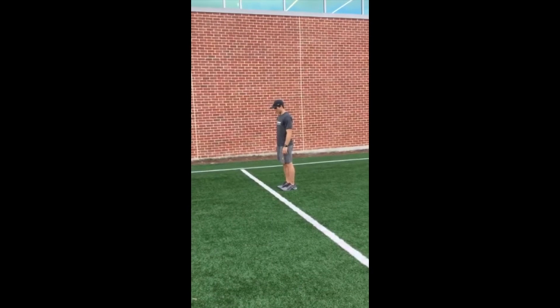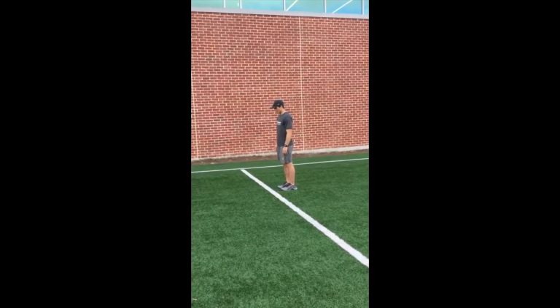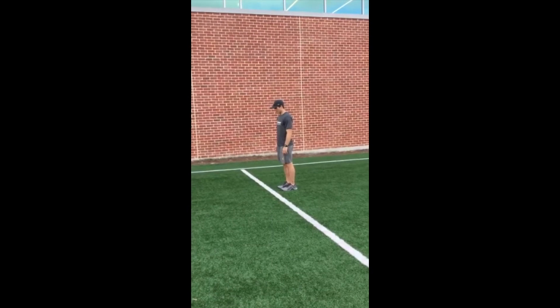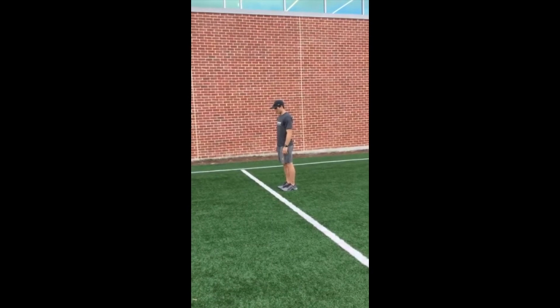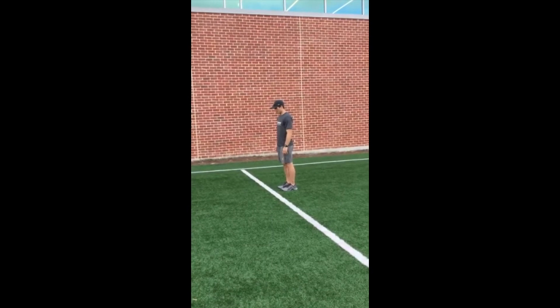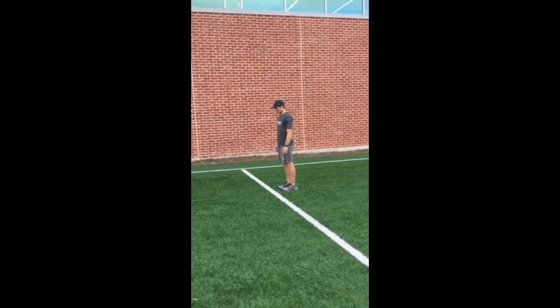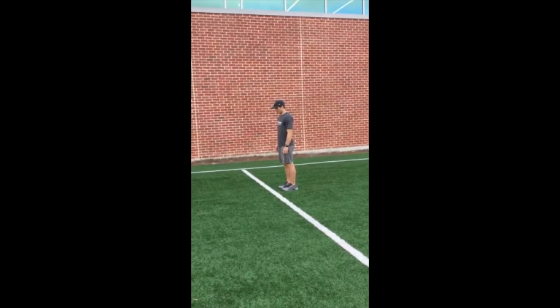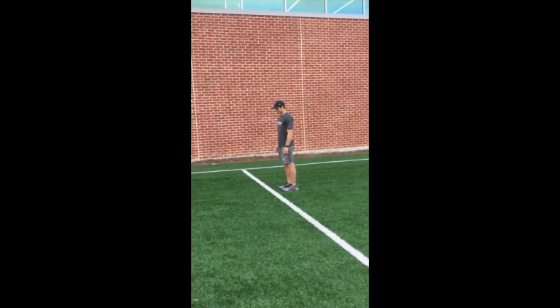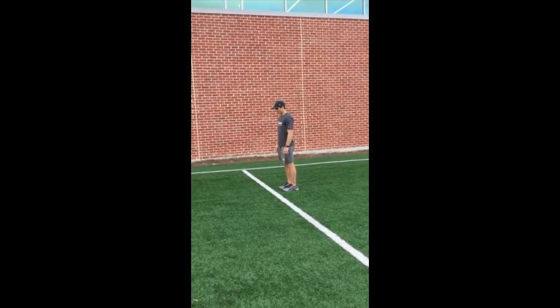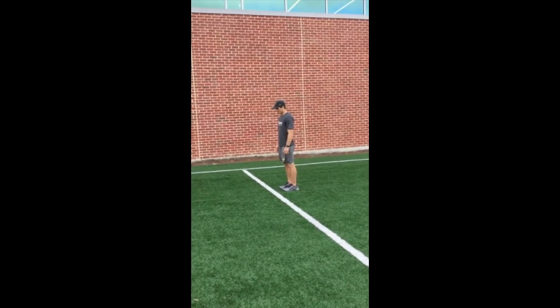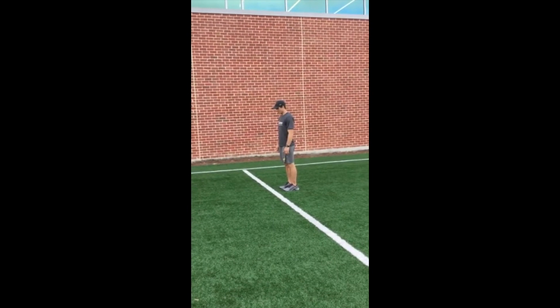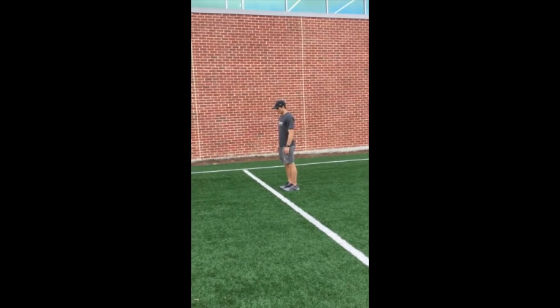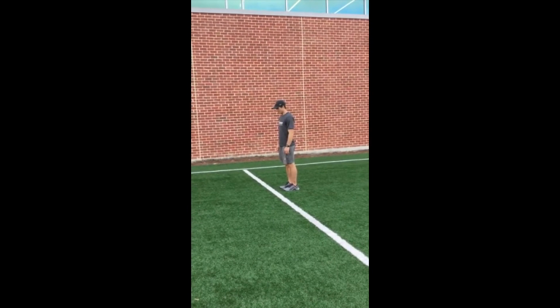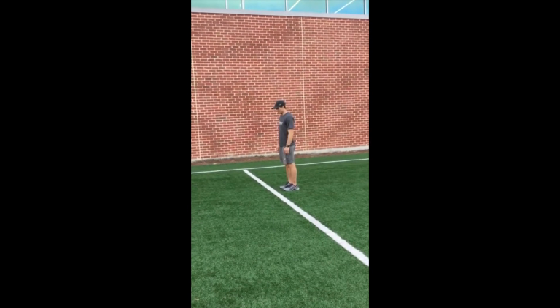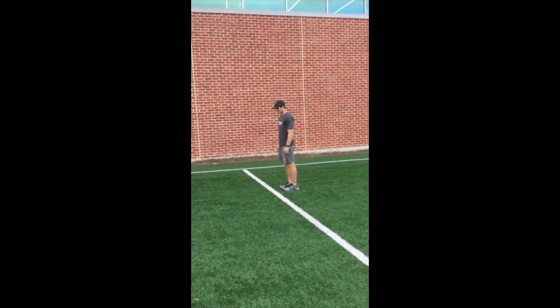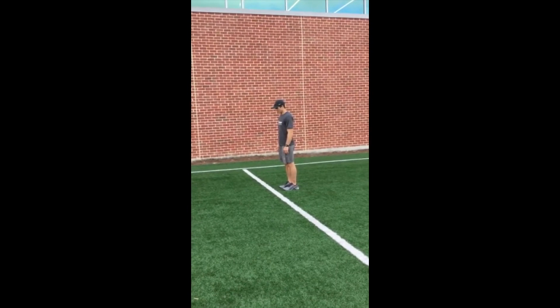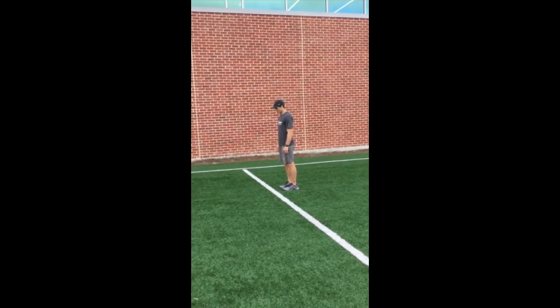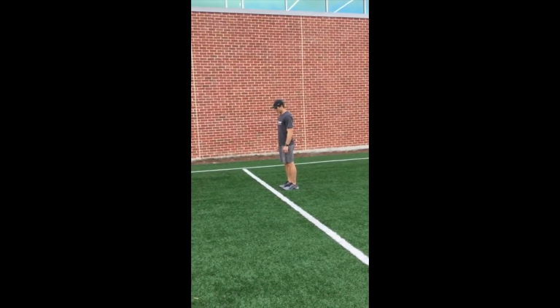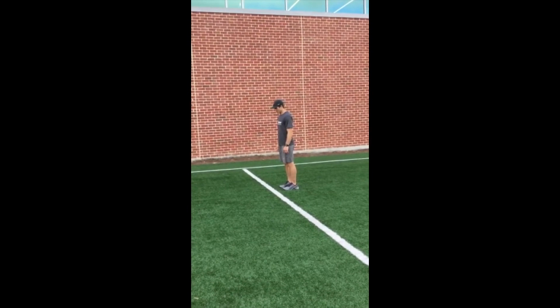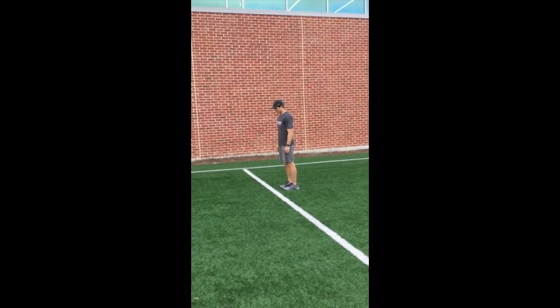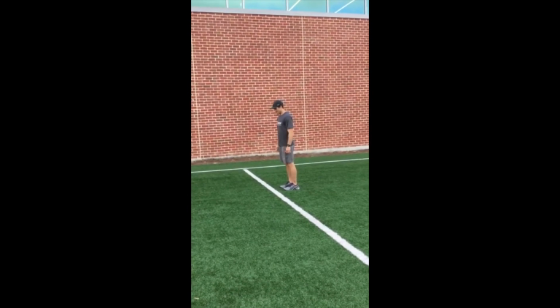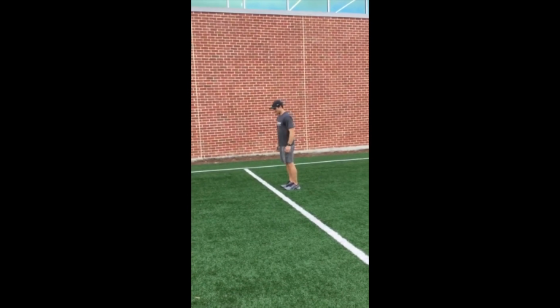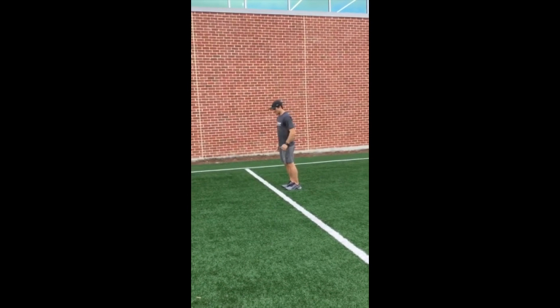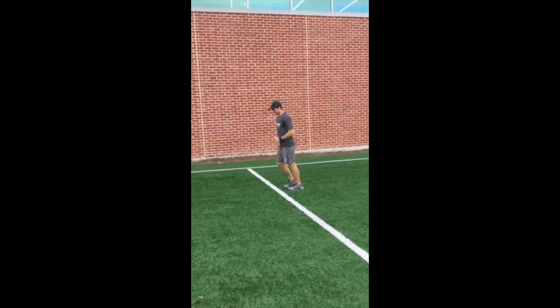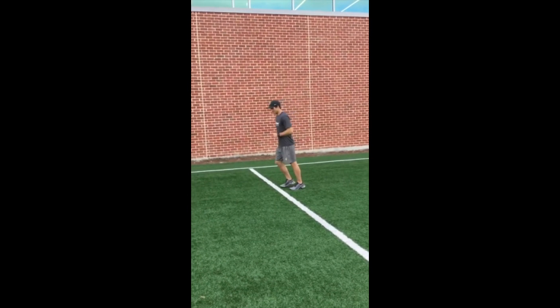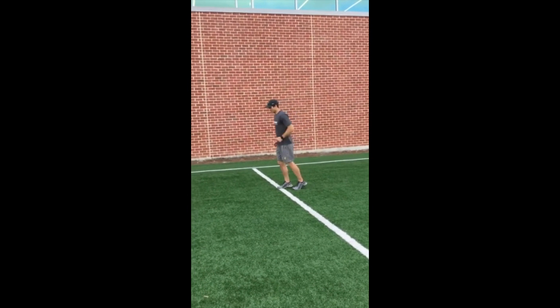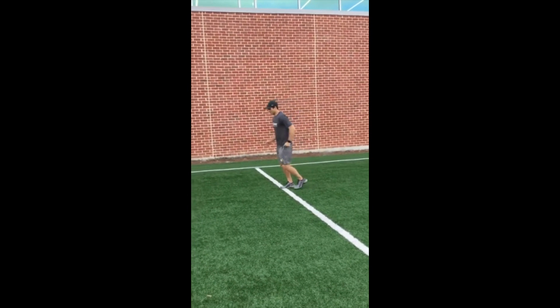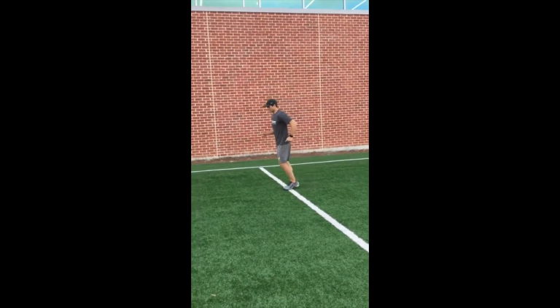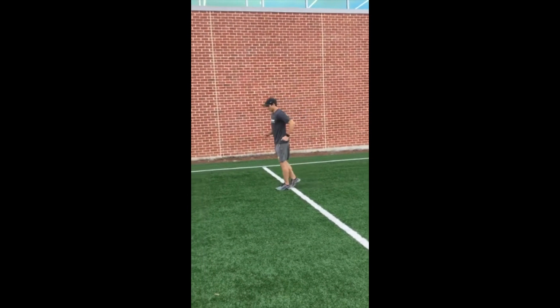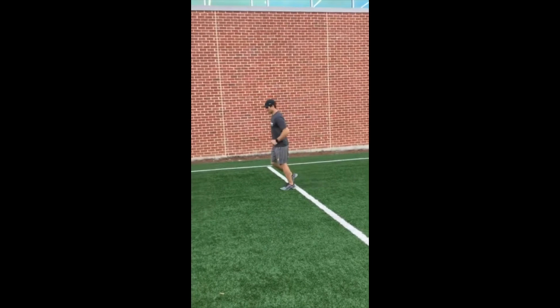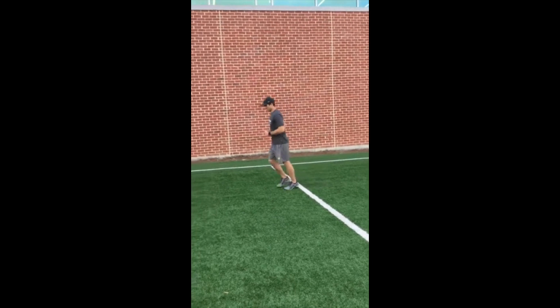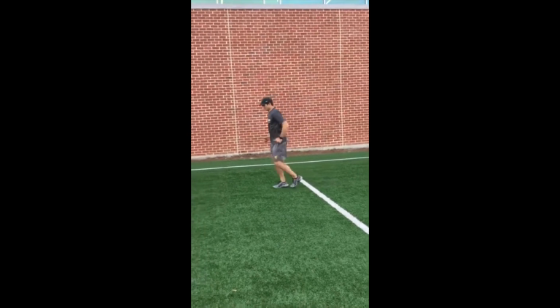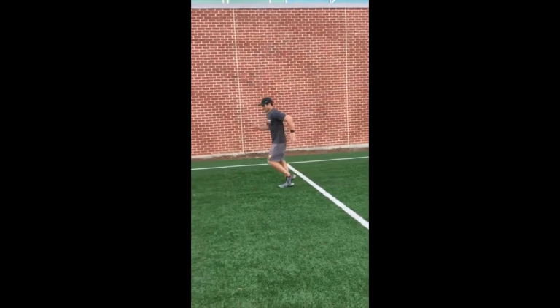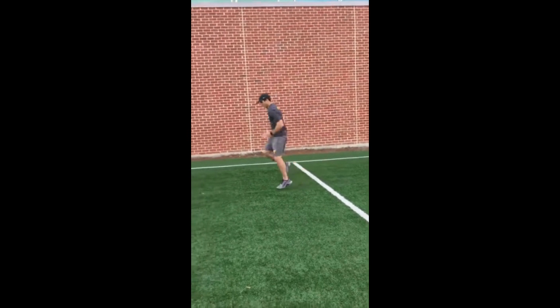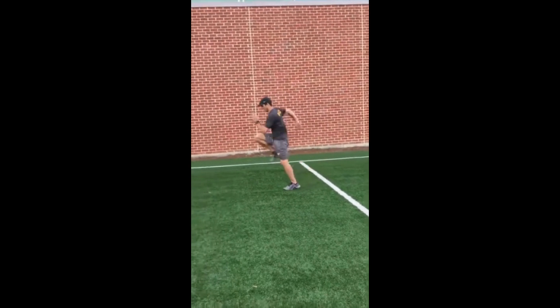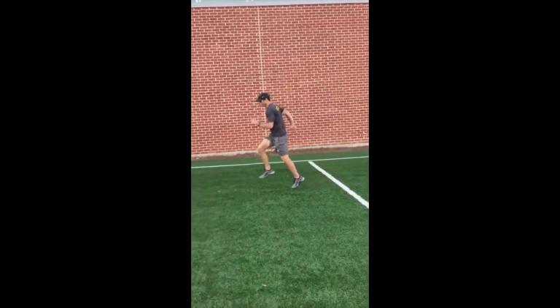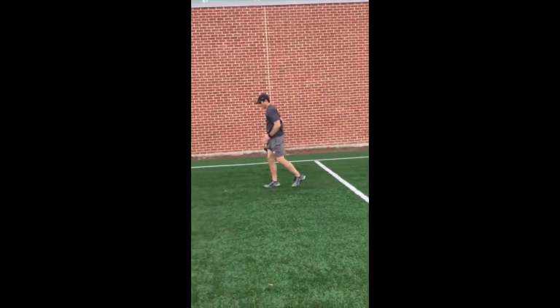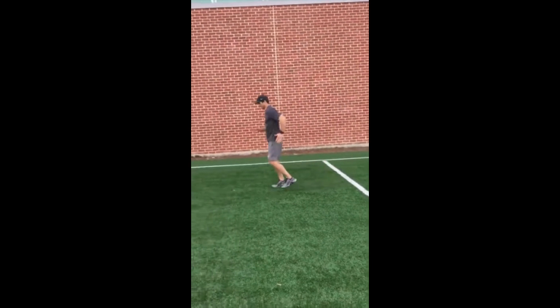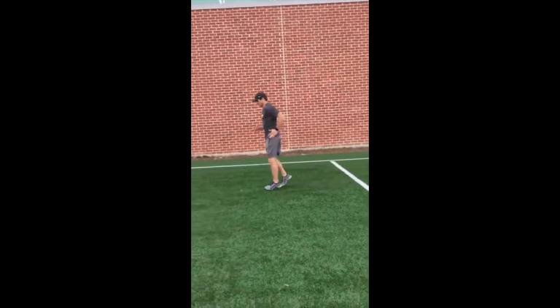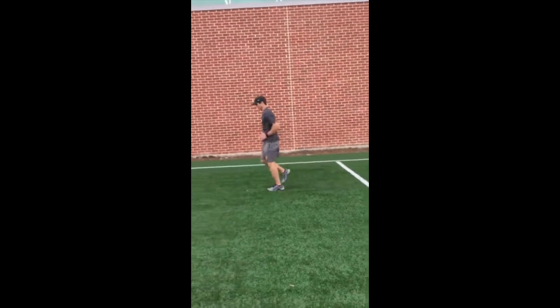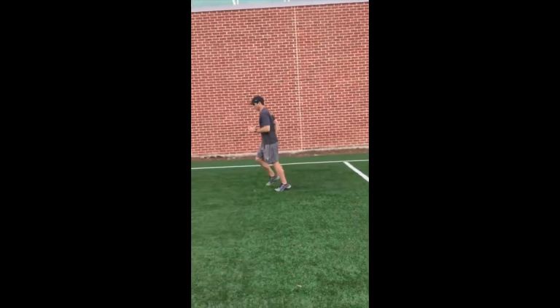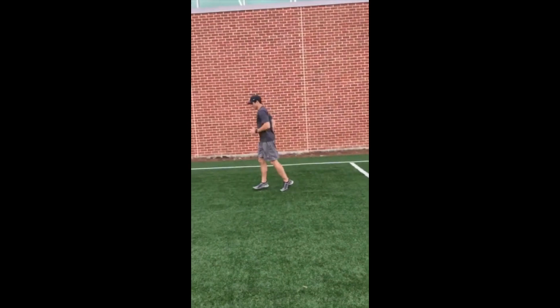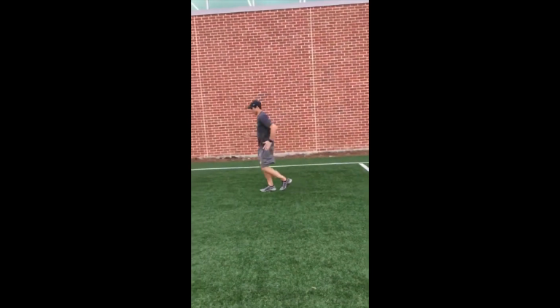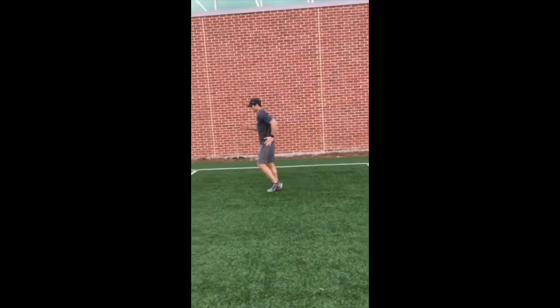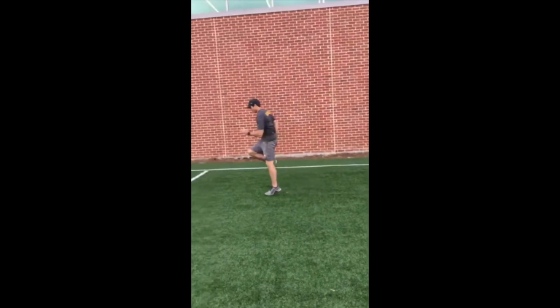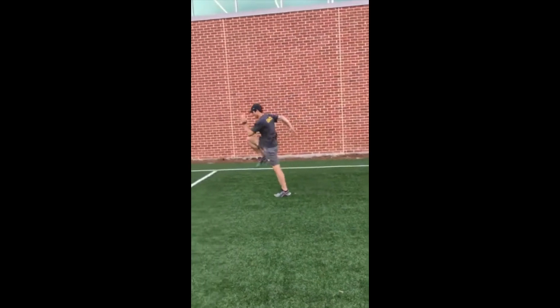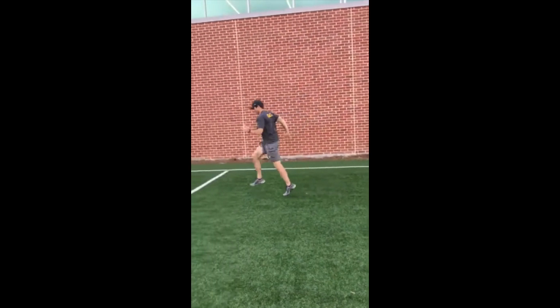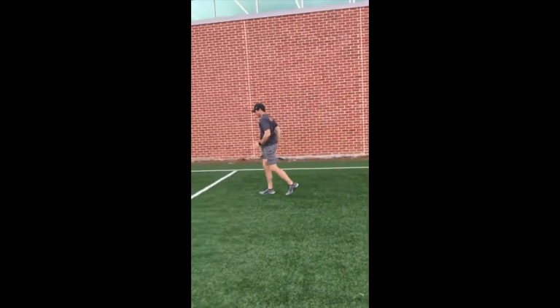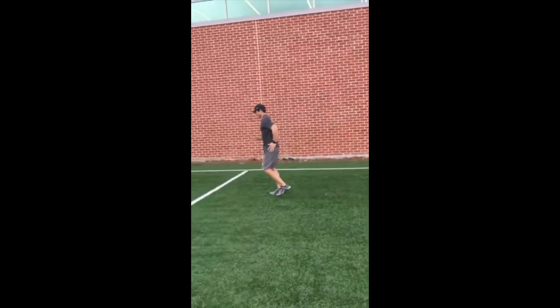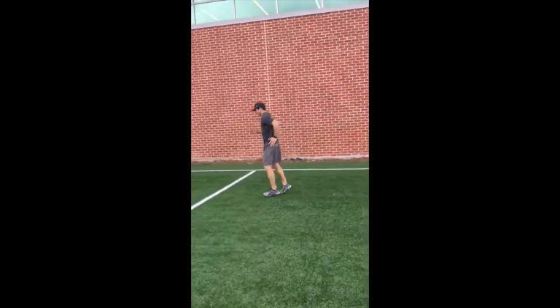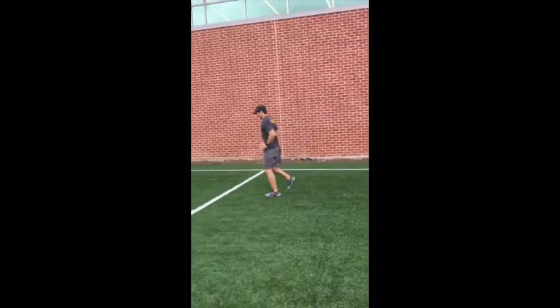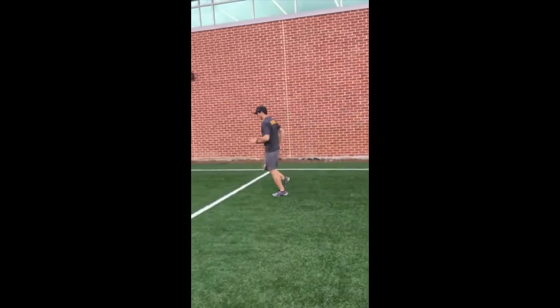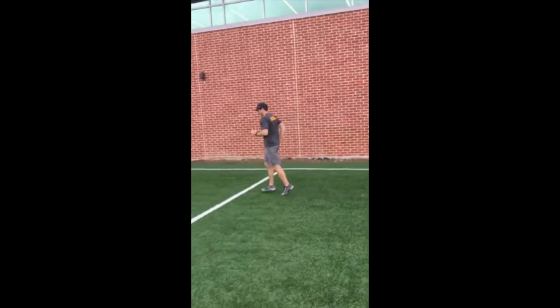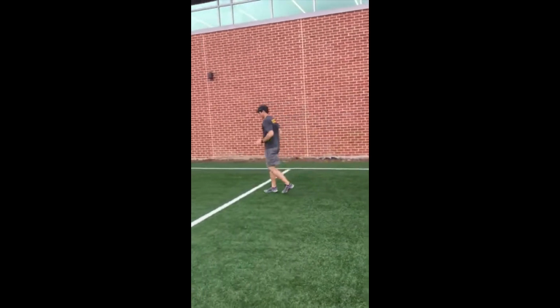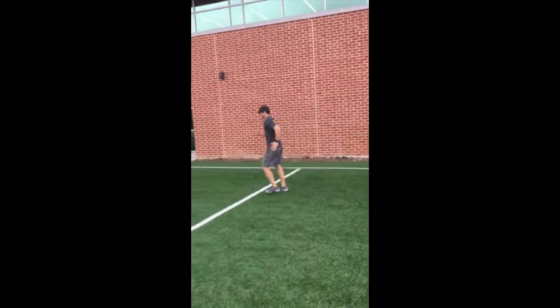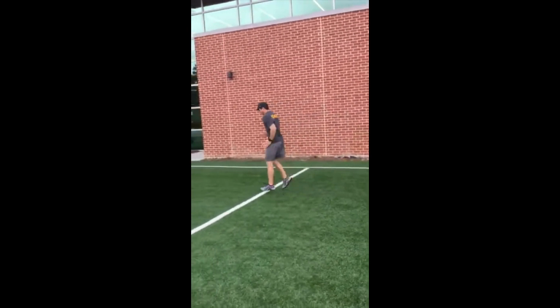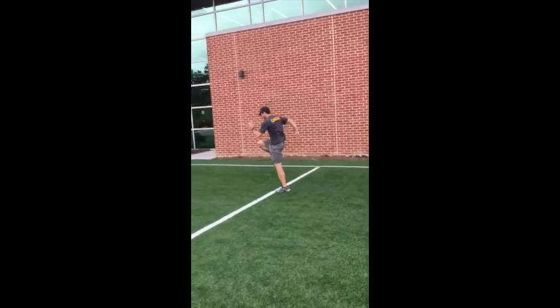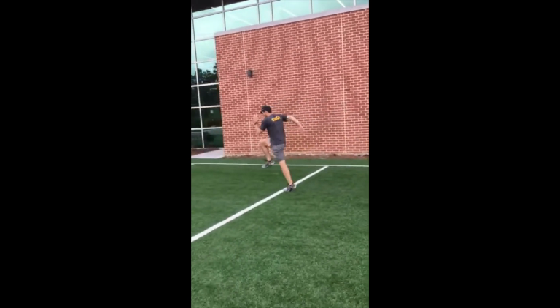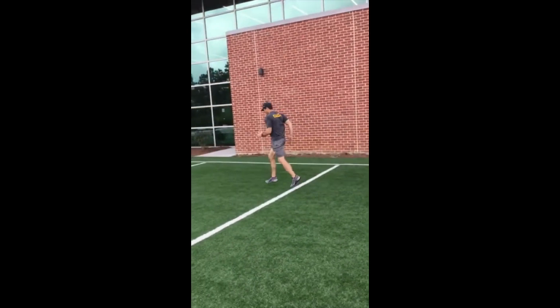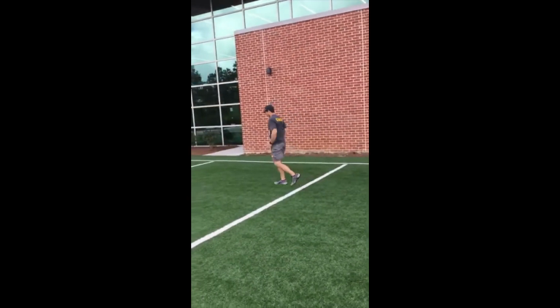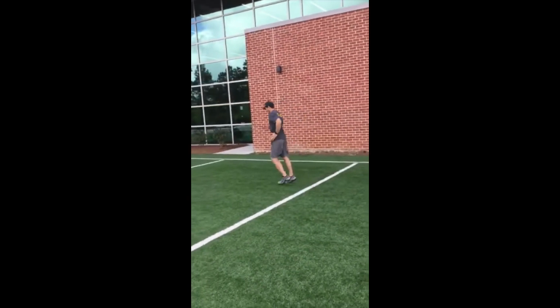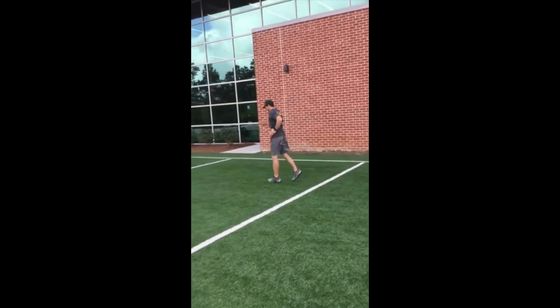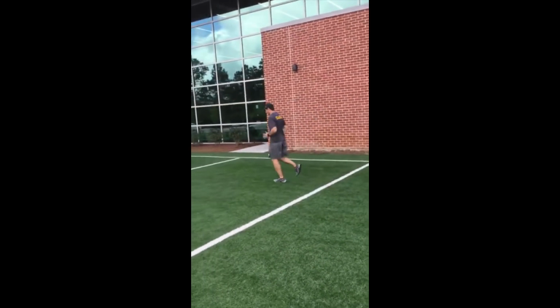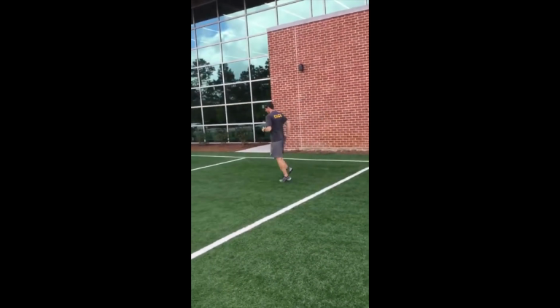Three step fast leg: taking three slow walks and one fast one, driving my knee up. For this drill we're doing the right, but you would do both.